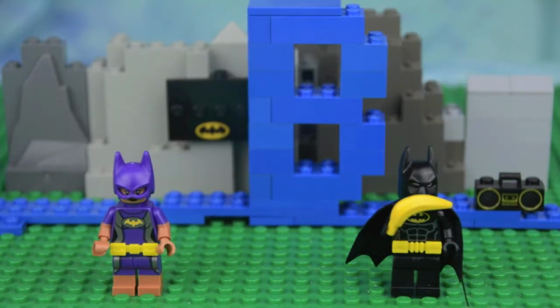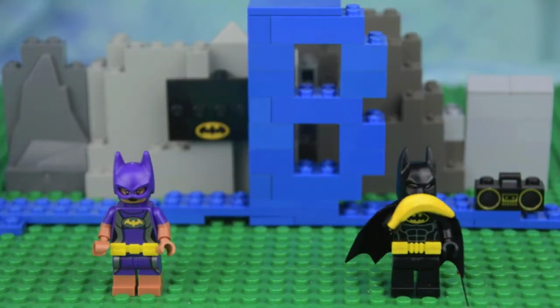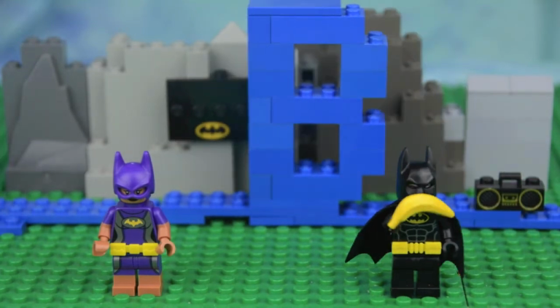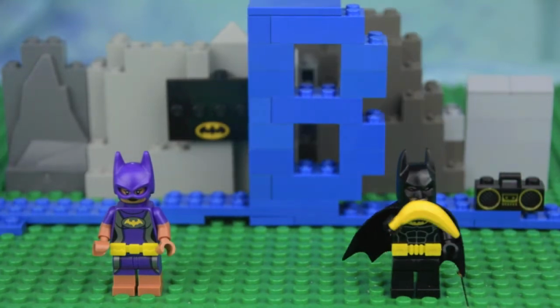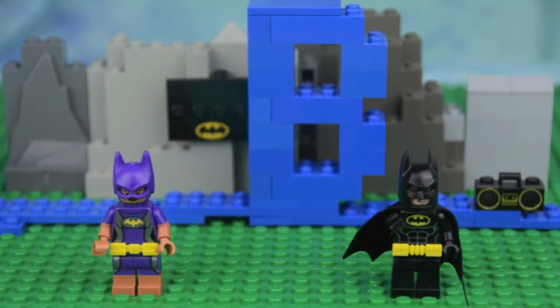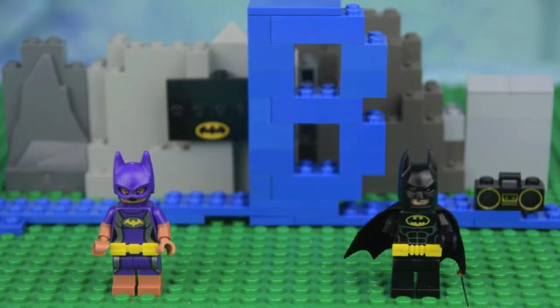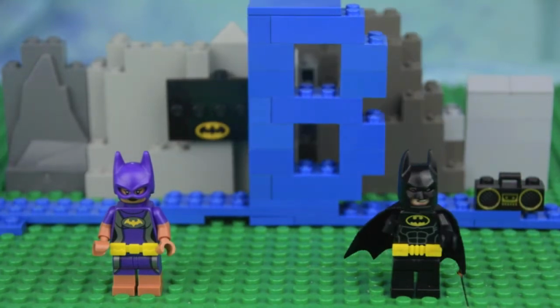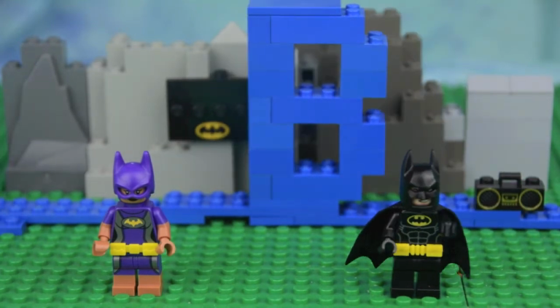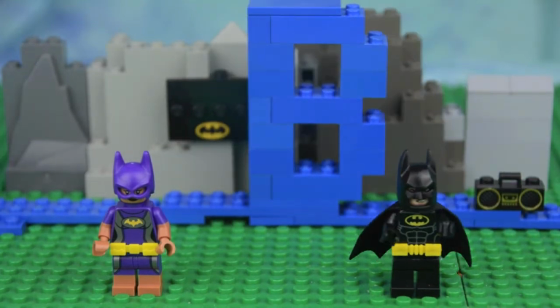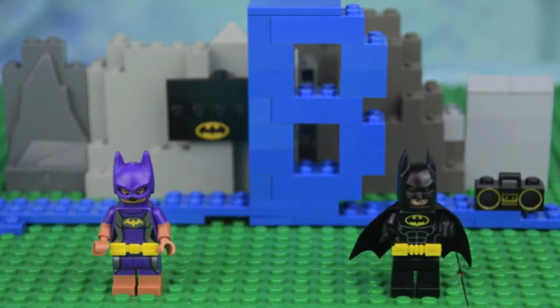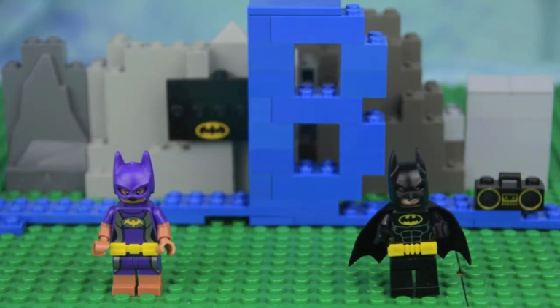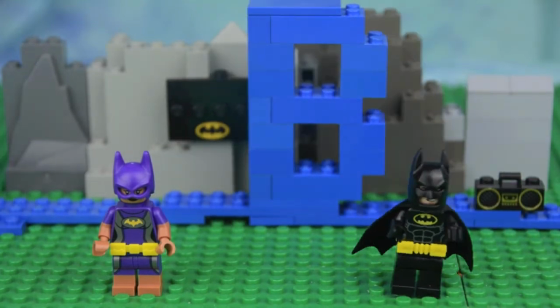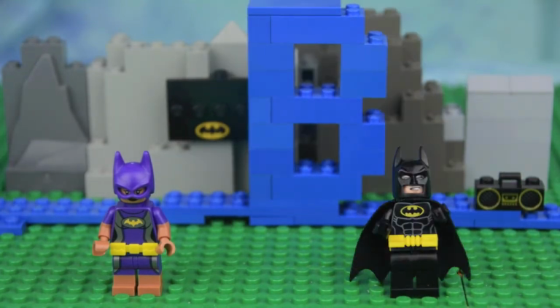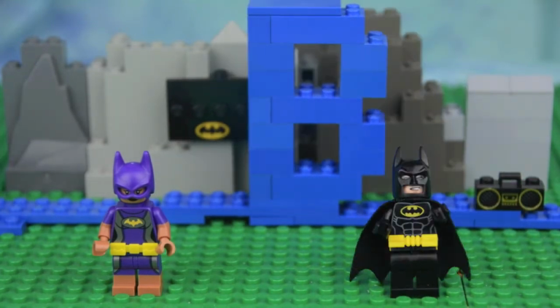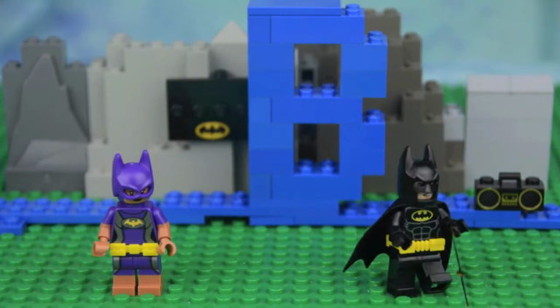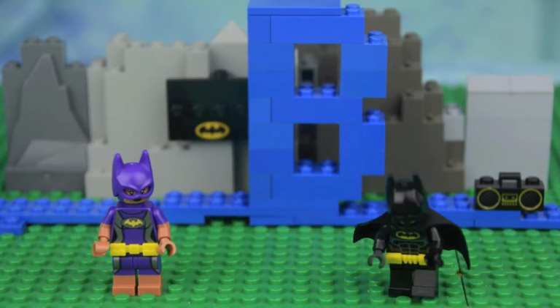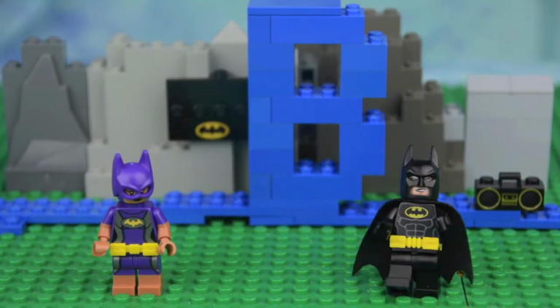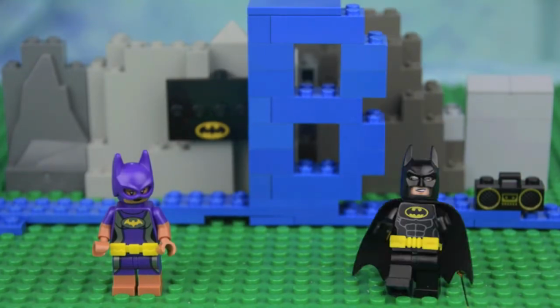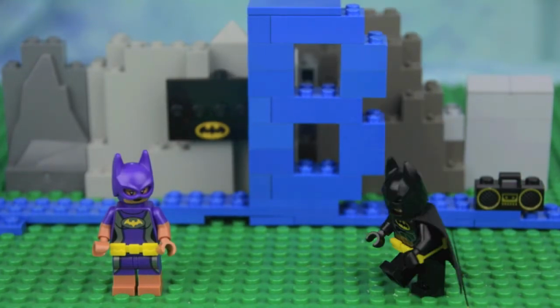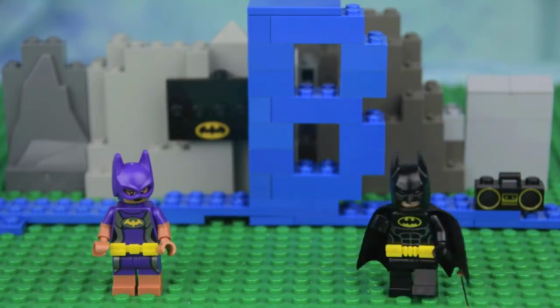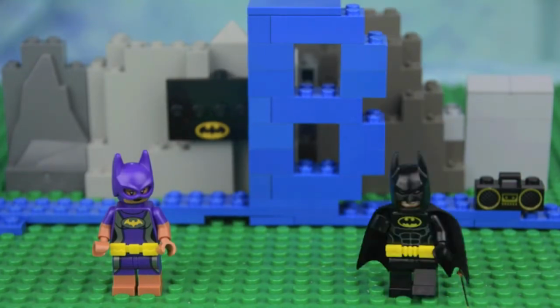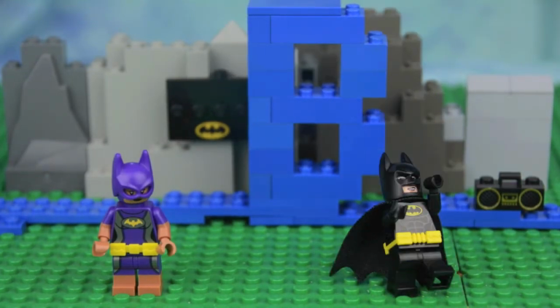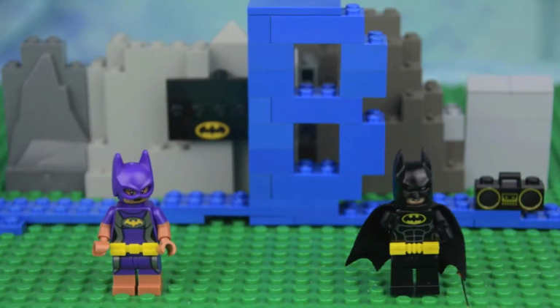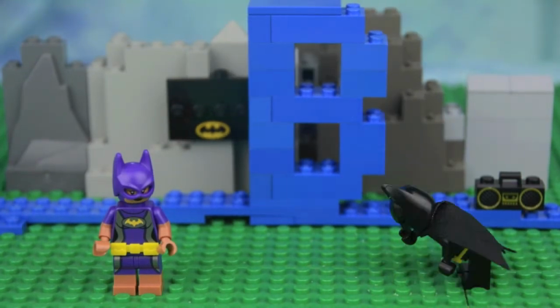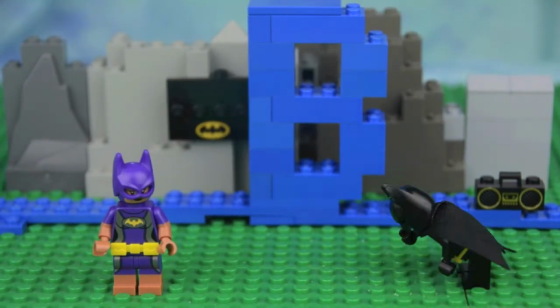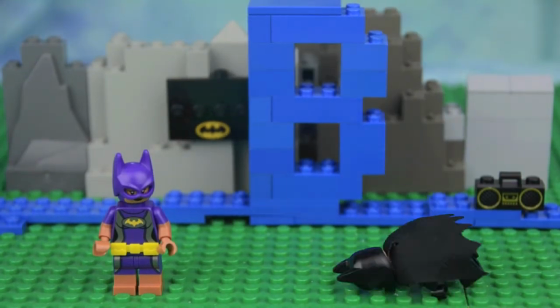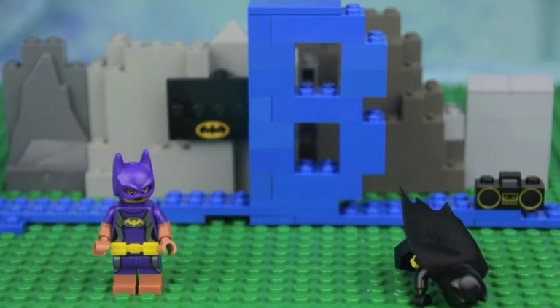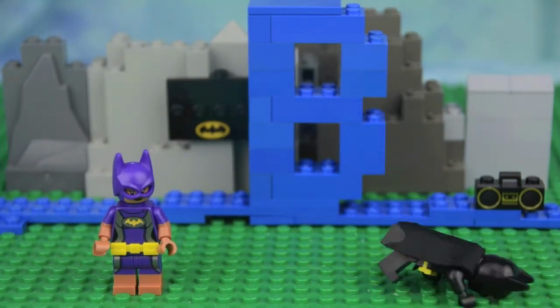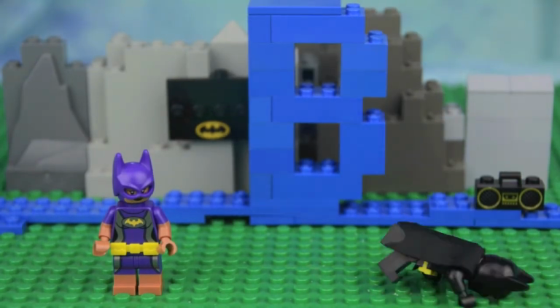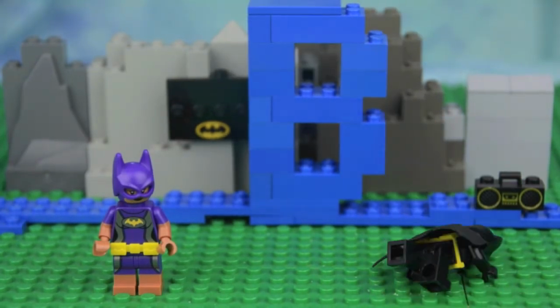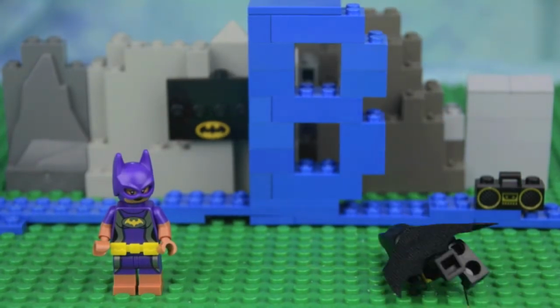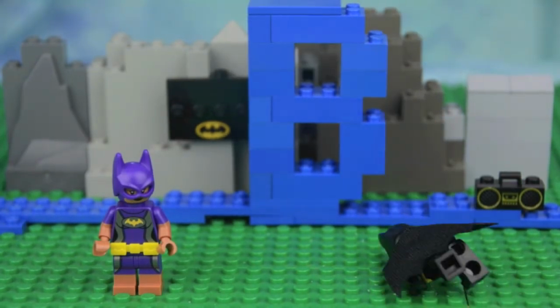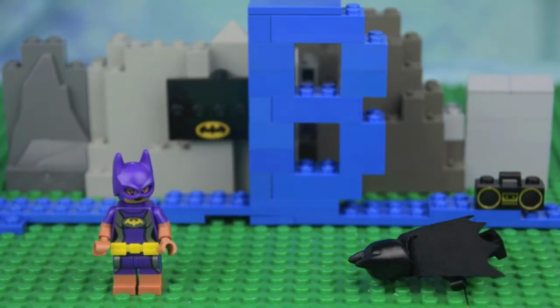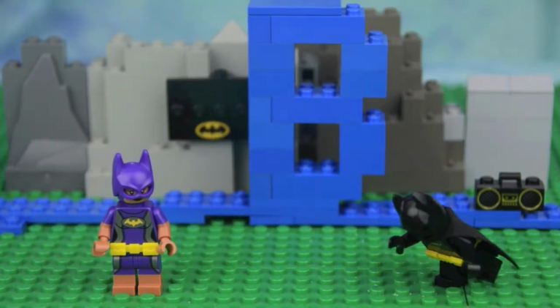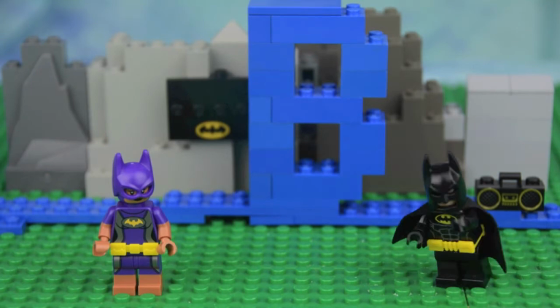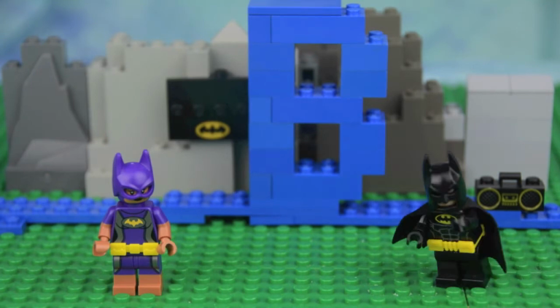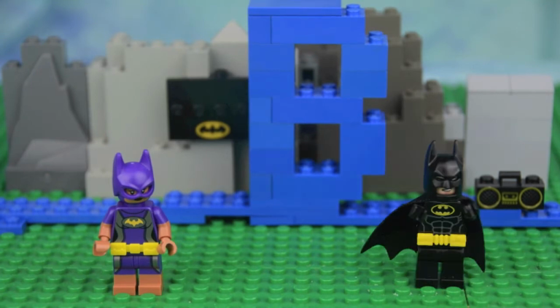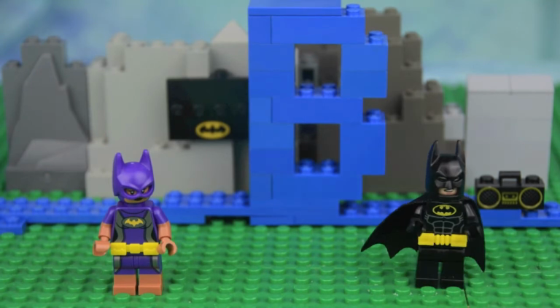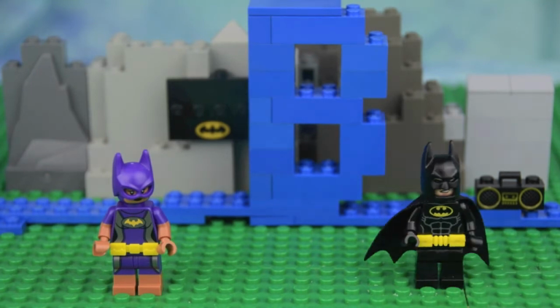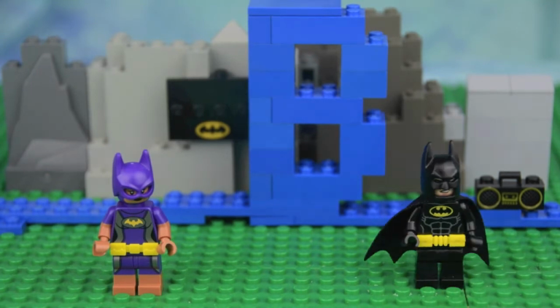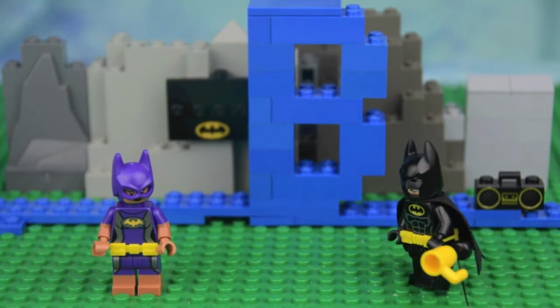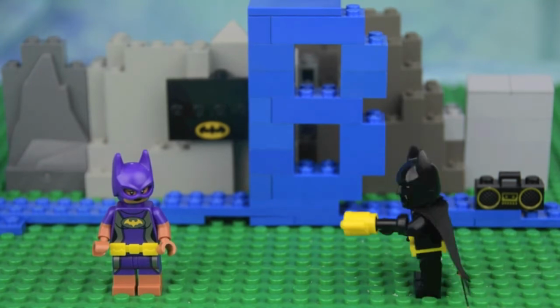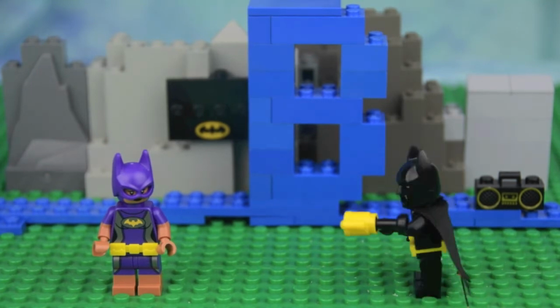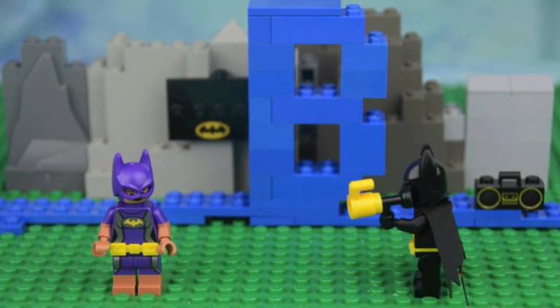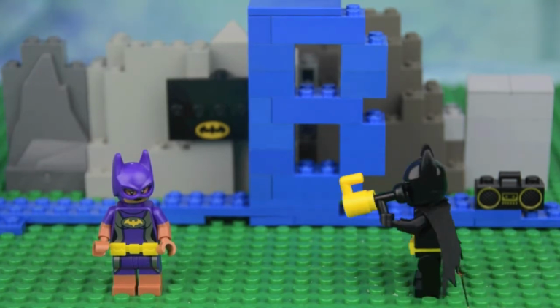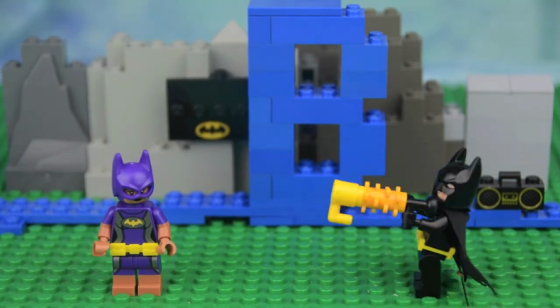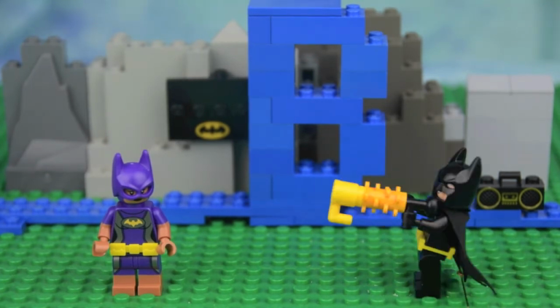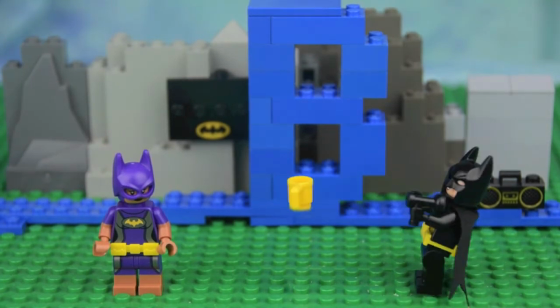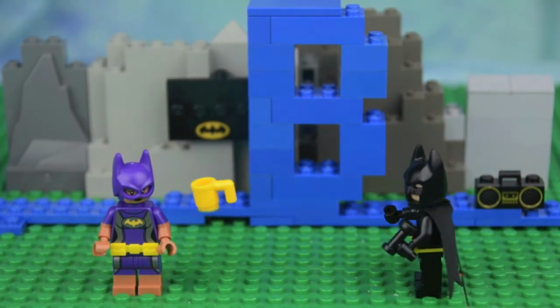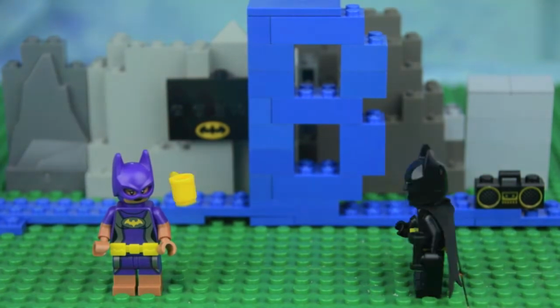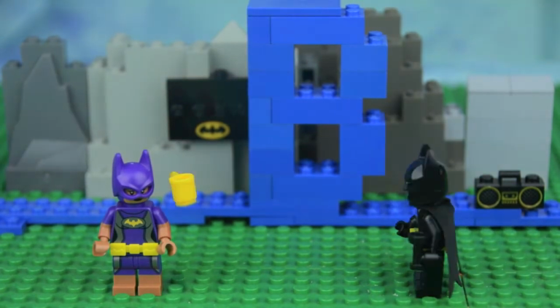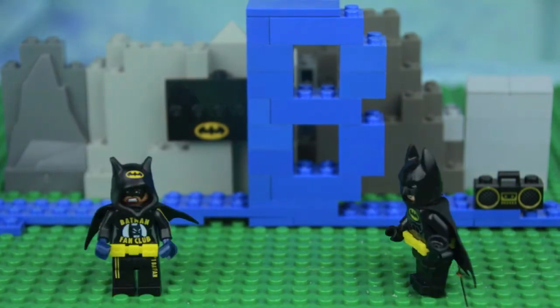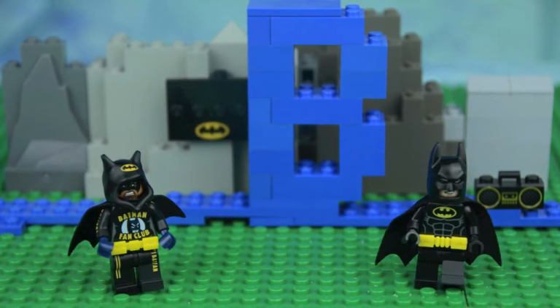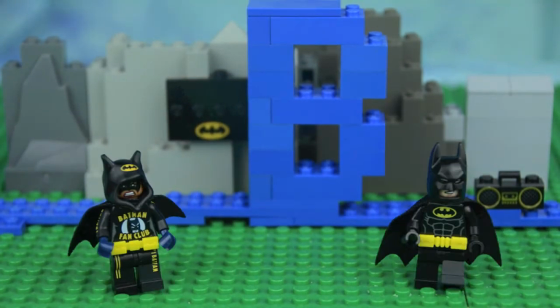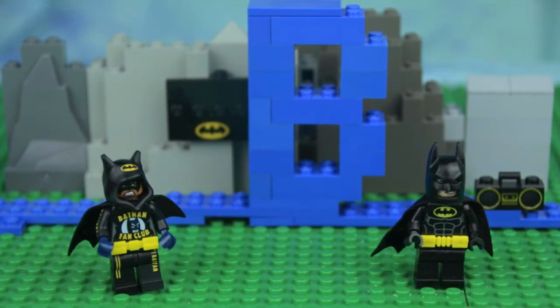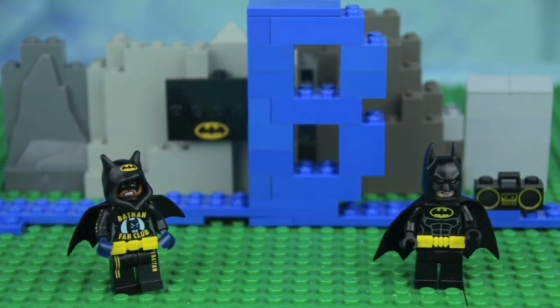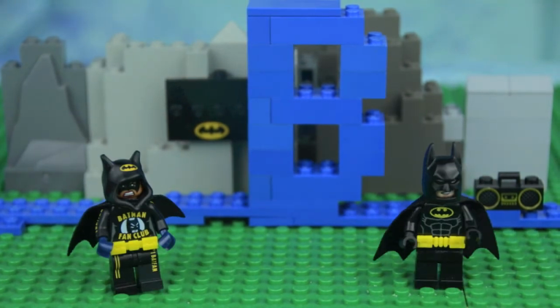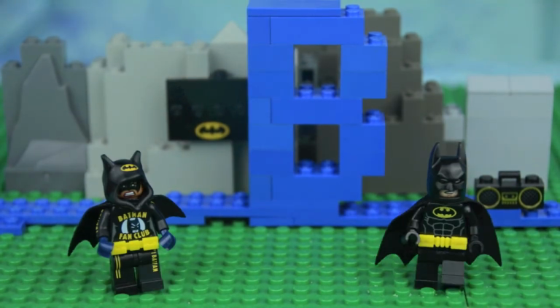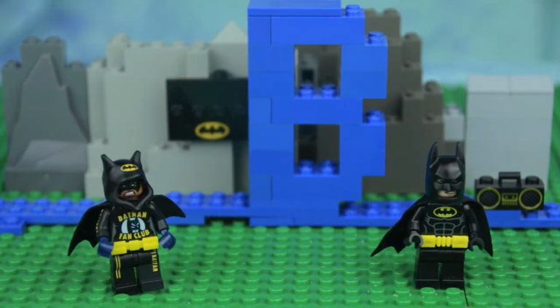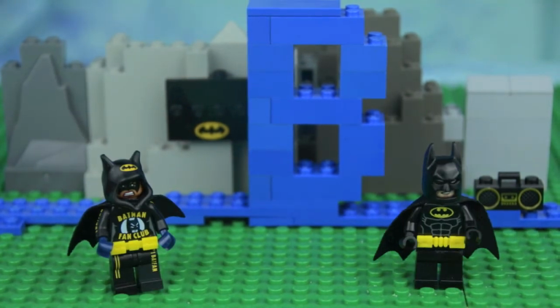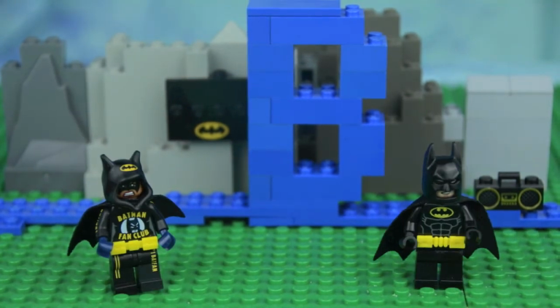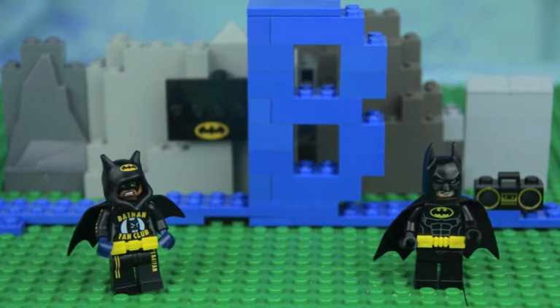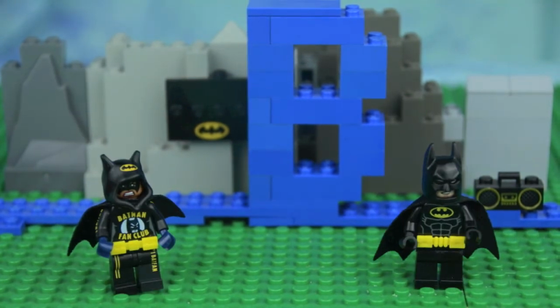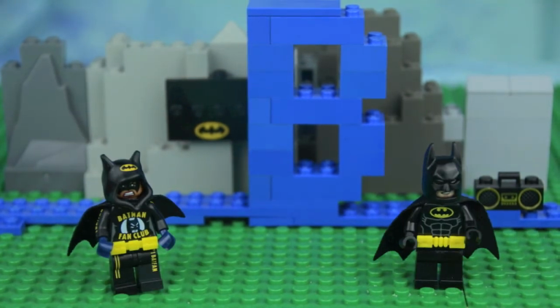B is for Batman, of course. And sometimes Batfans.